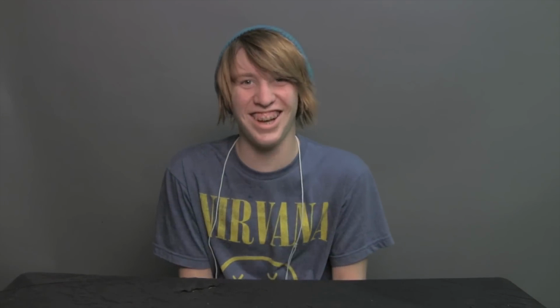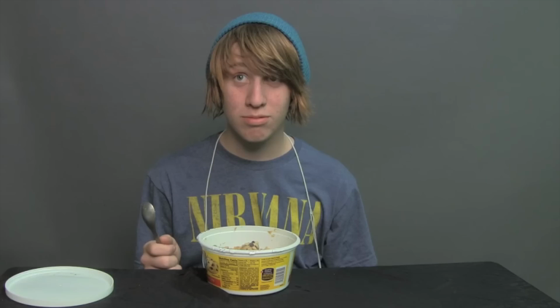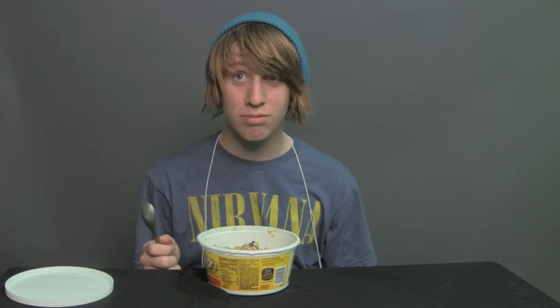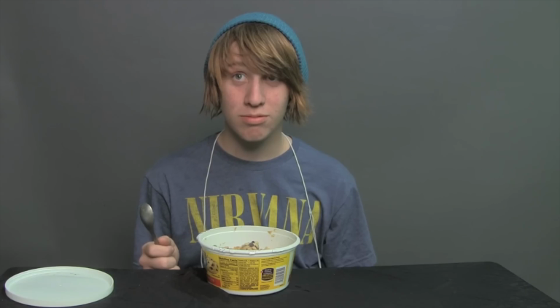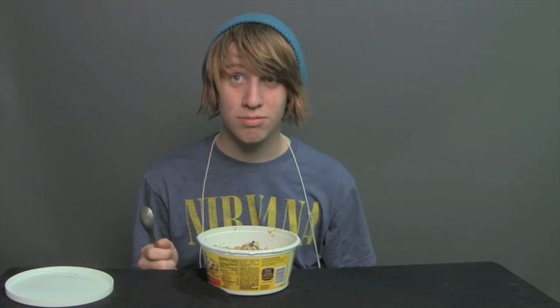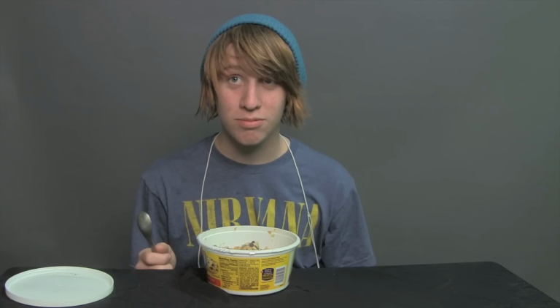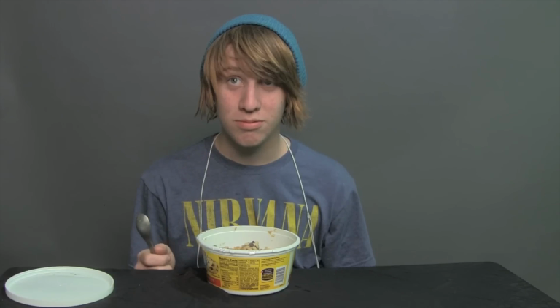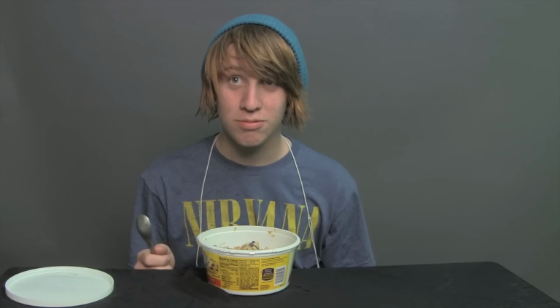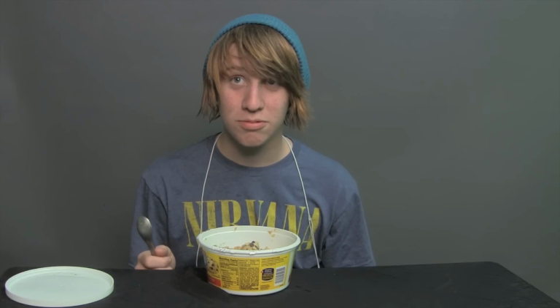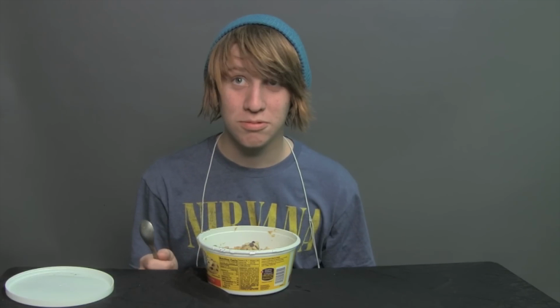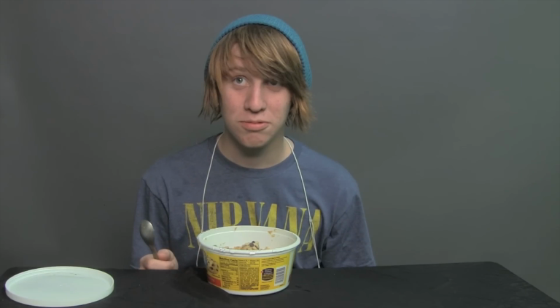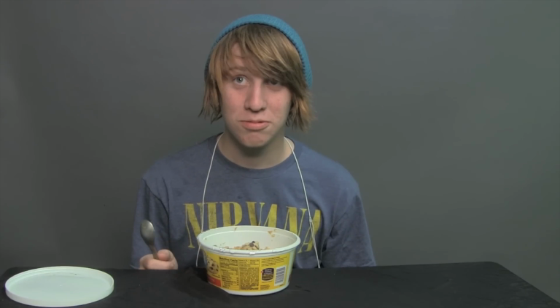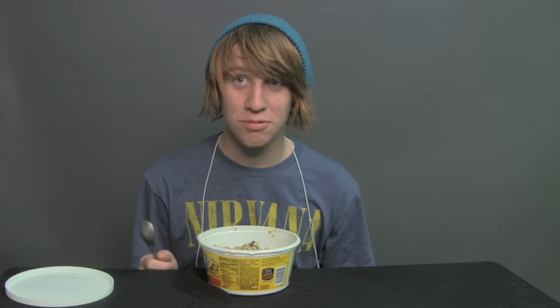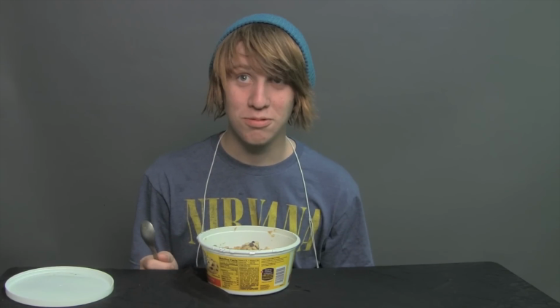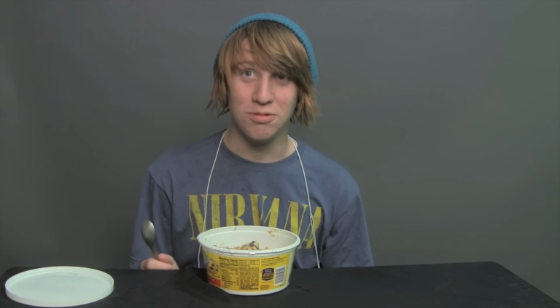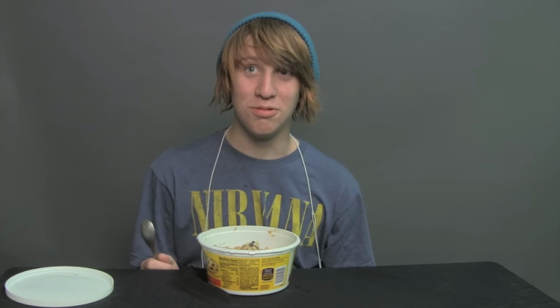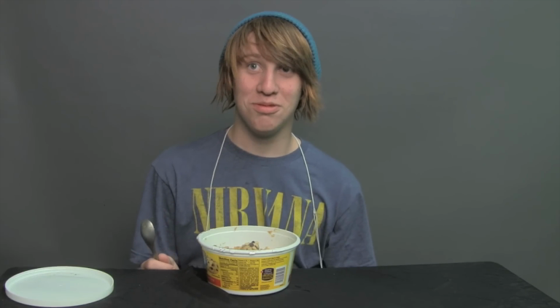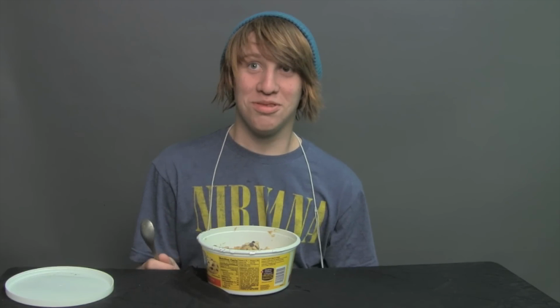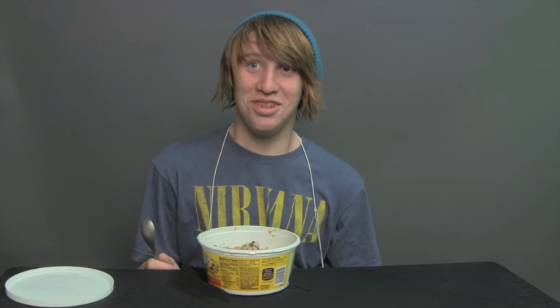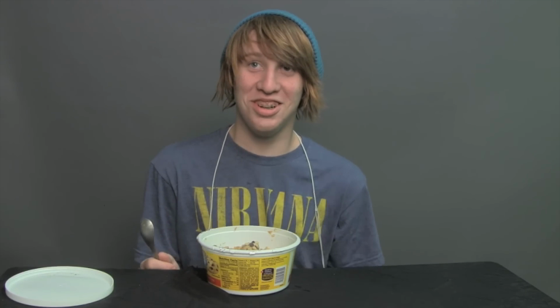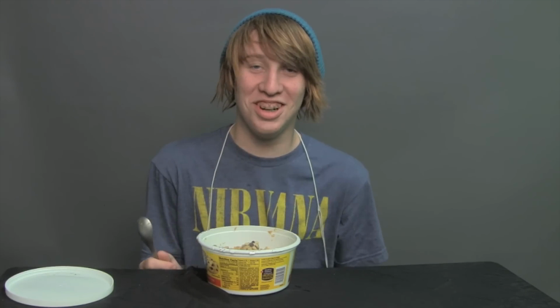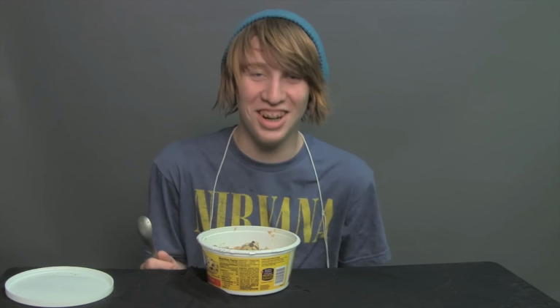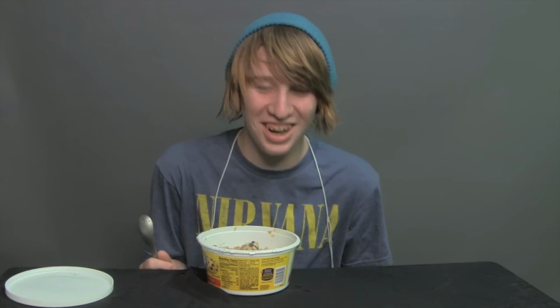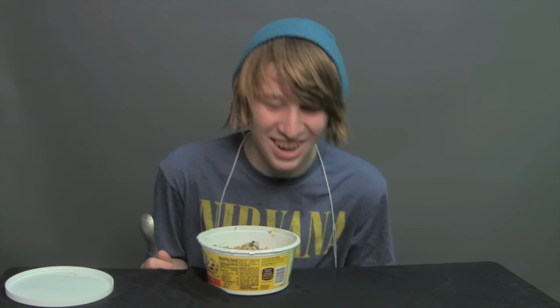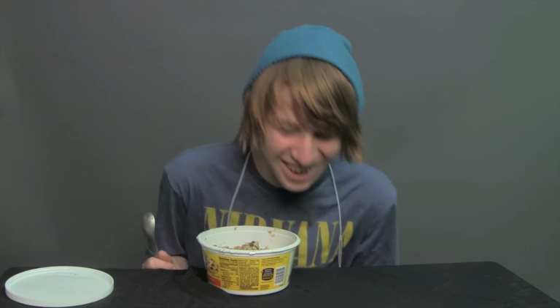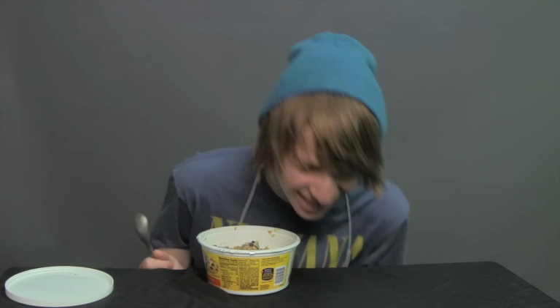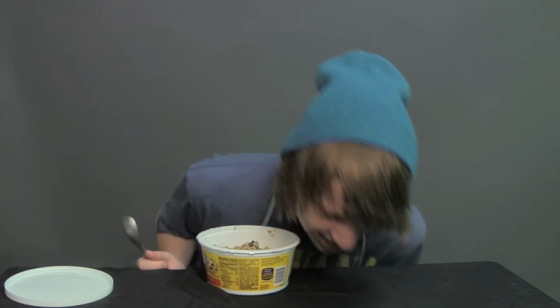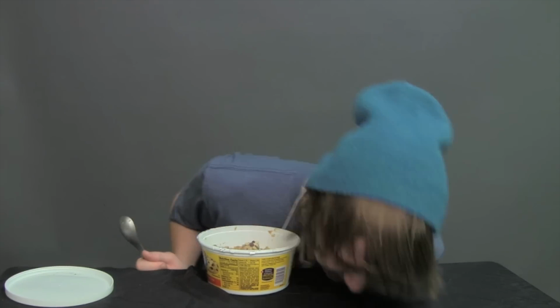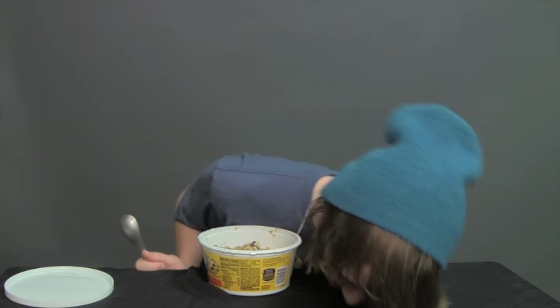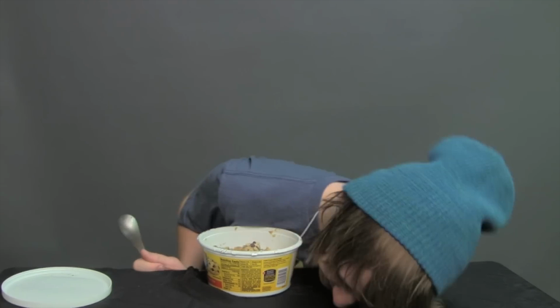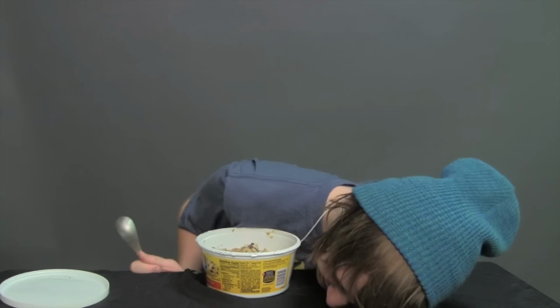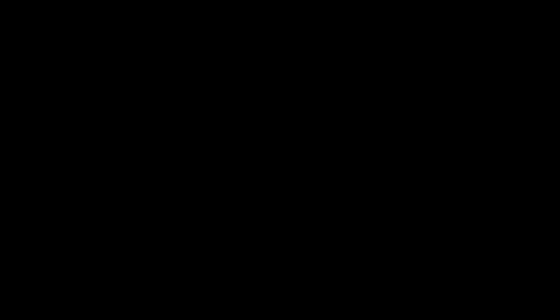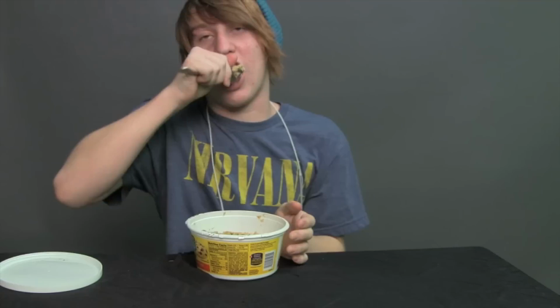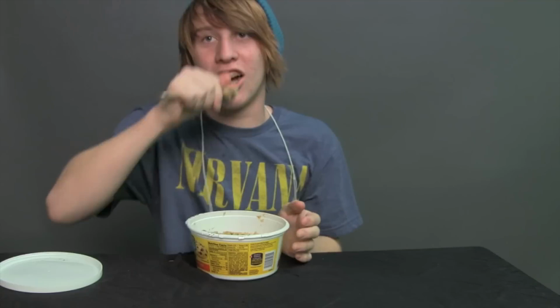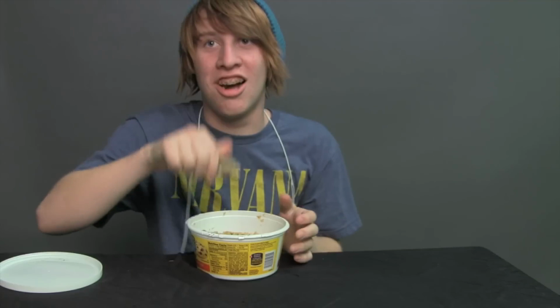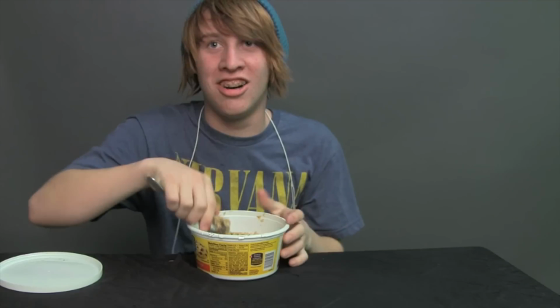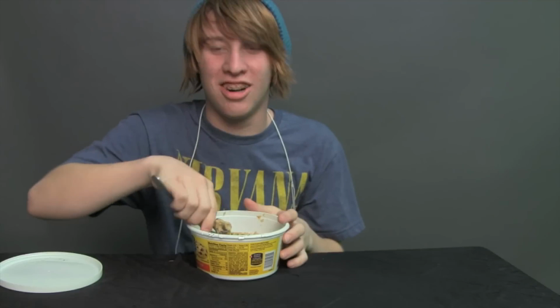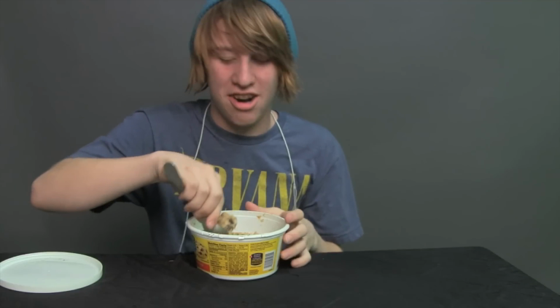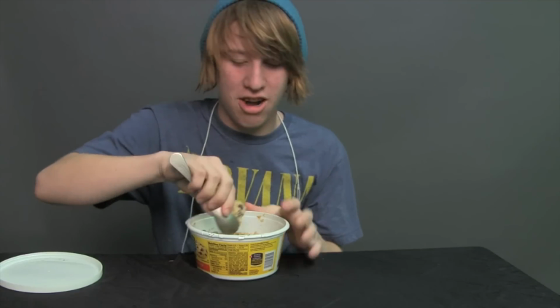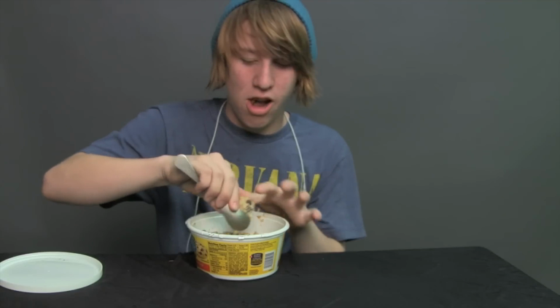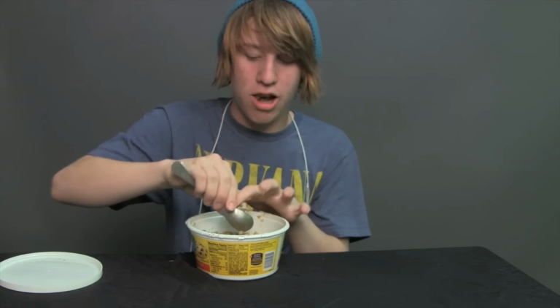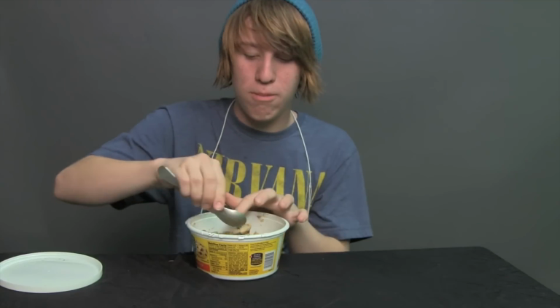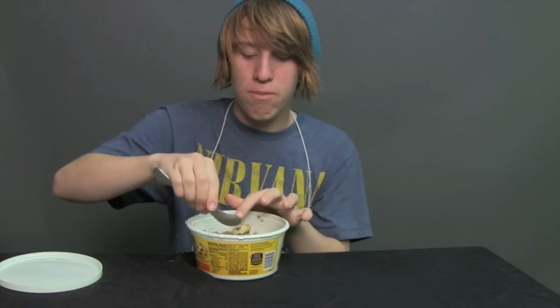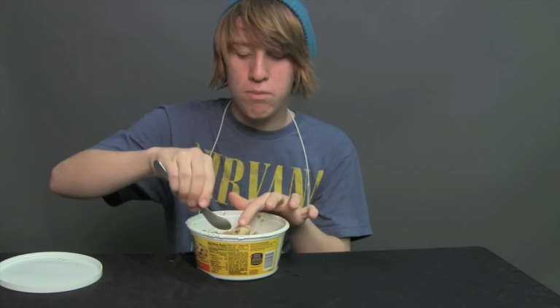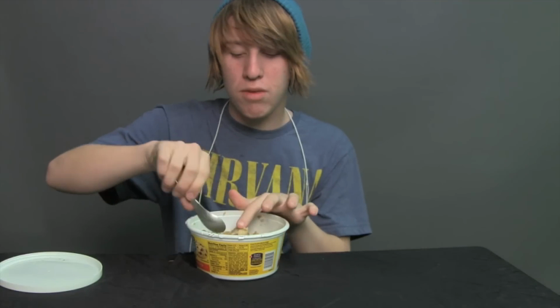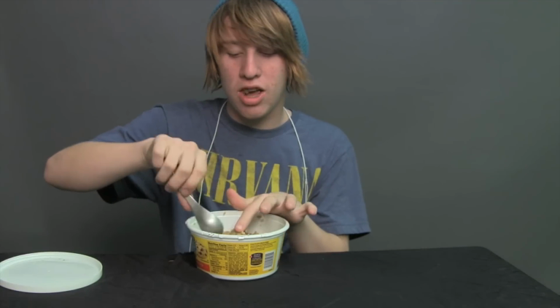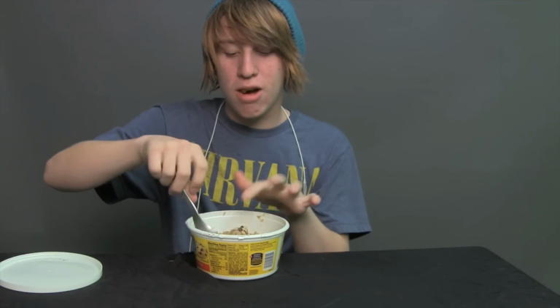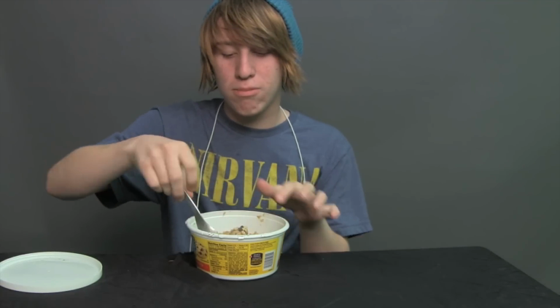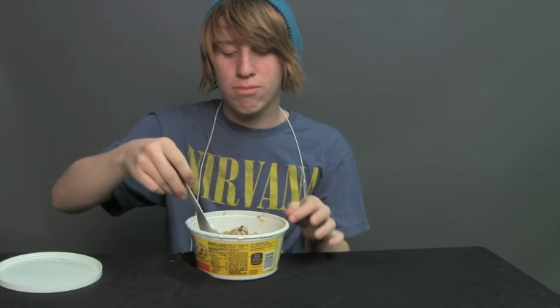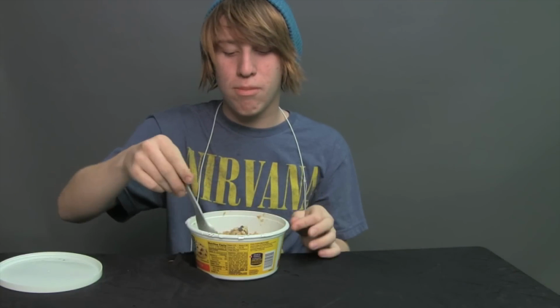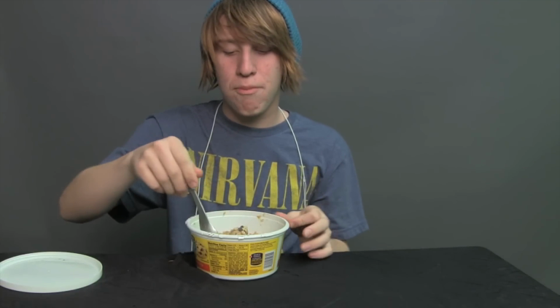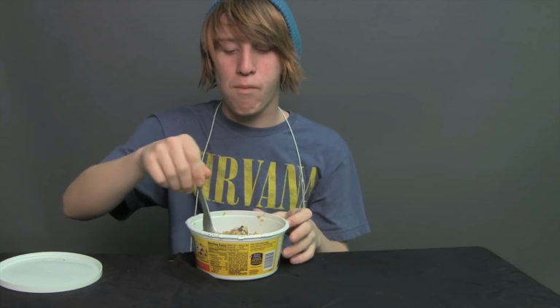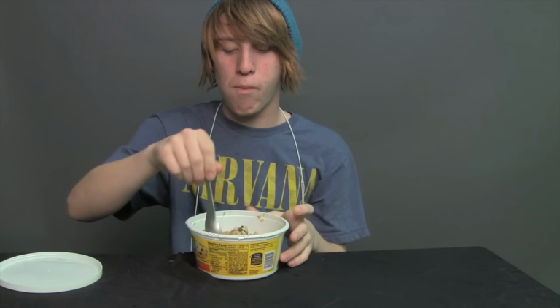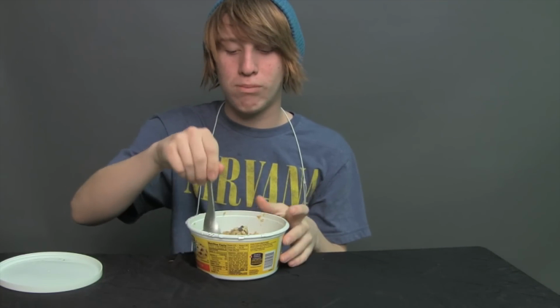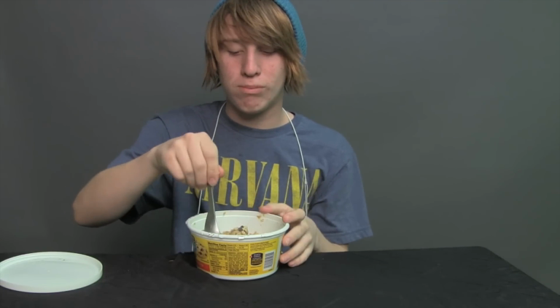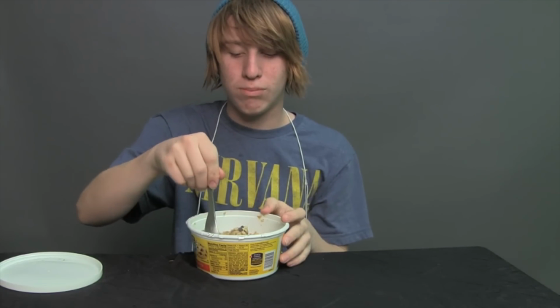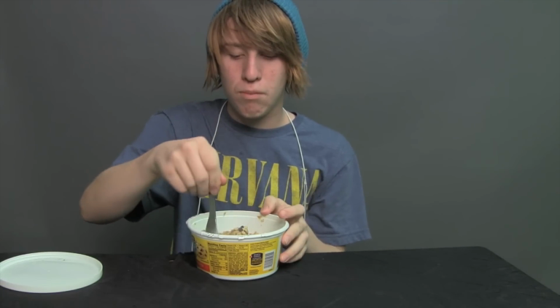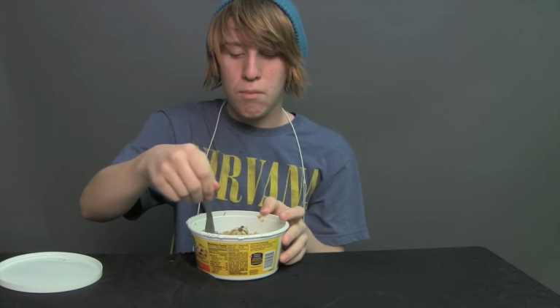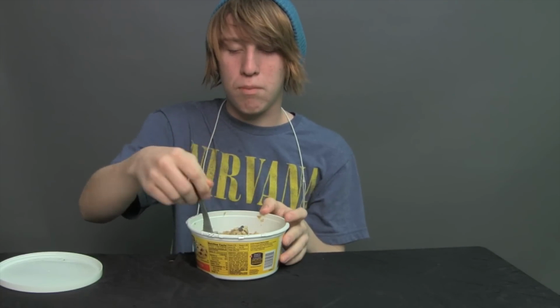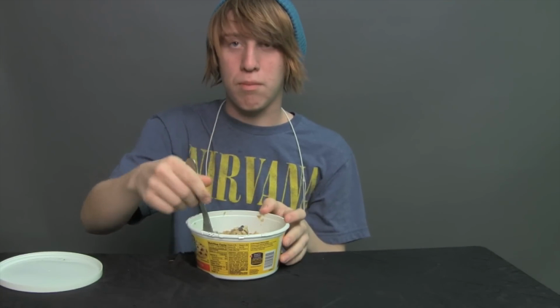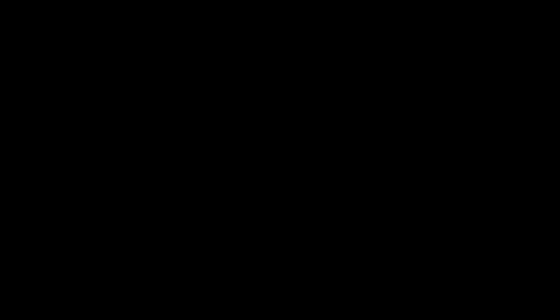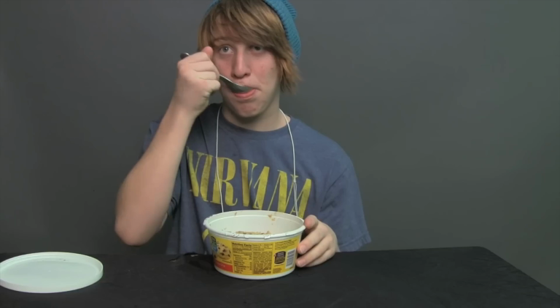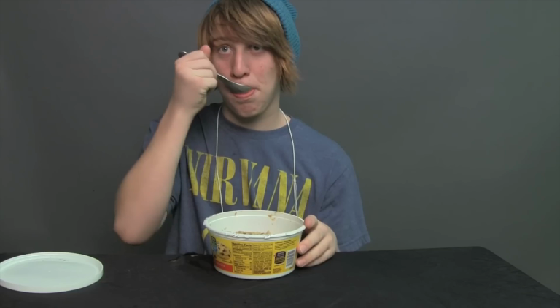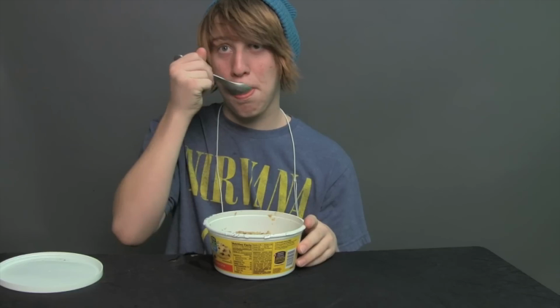Maybe your own mom forgot you in the supermarket. And then like shove your whole children.